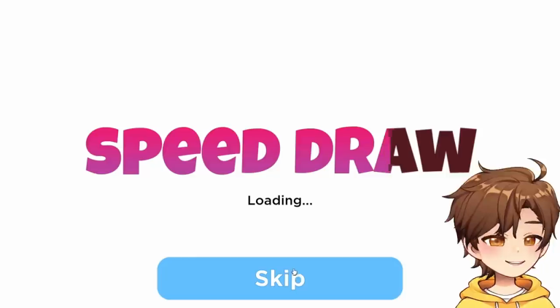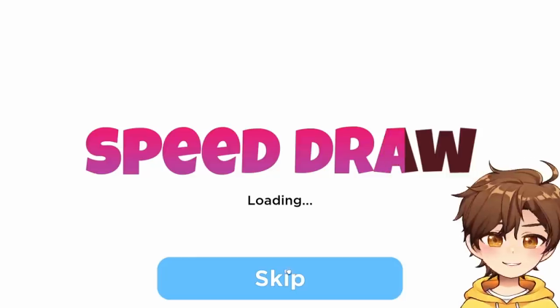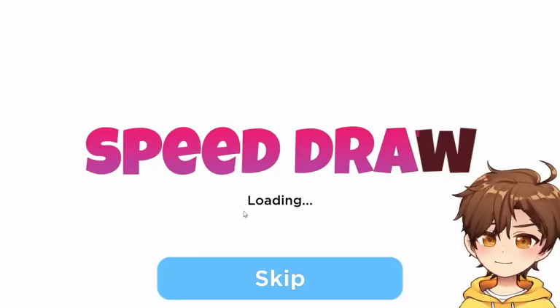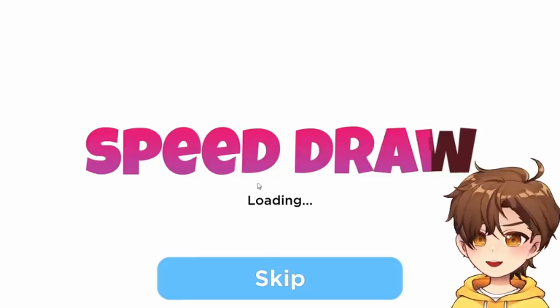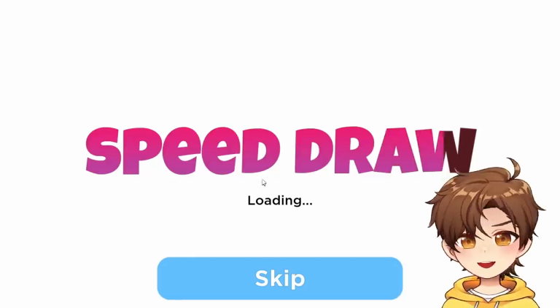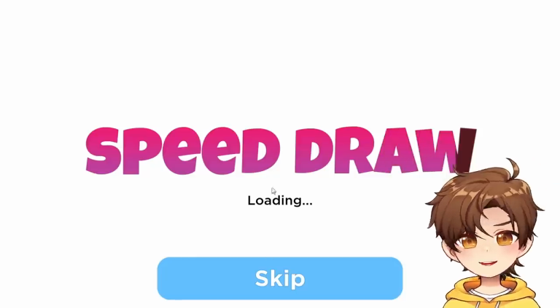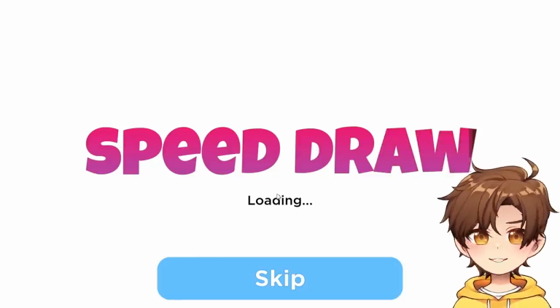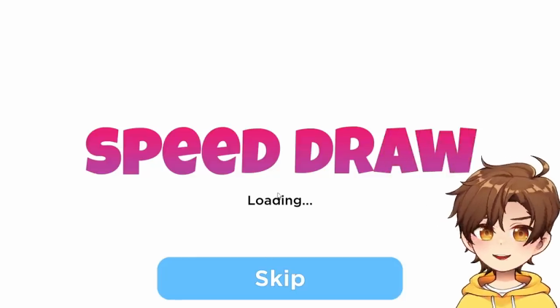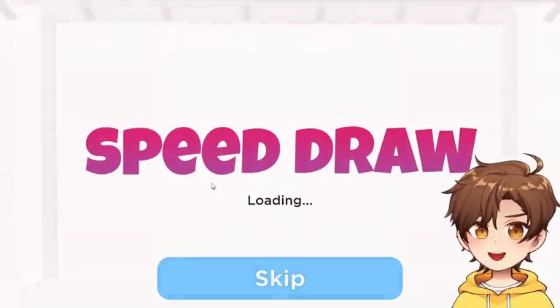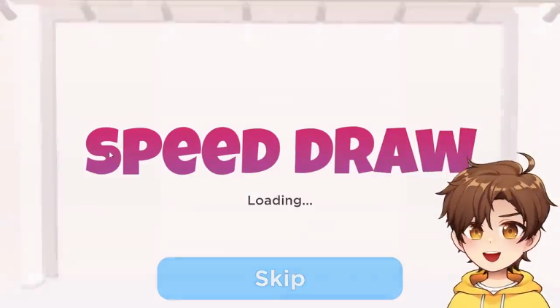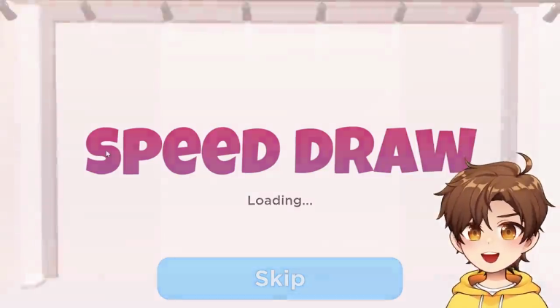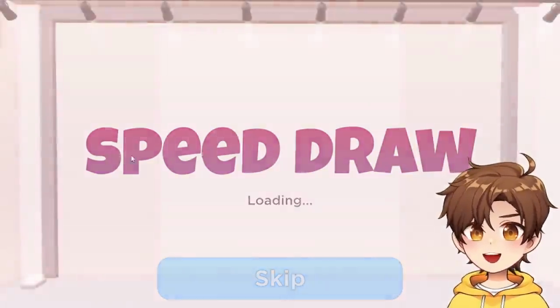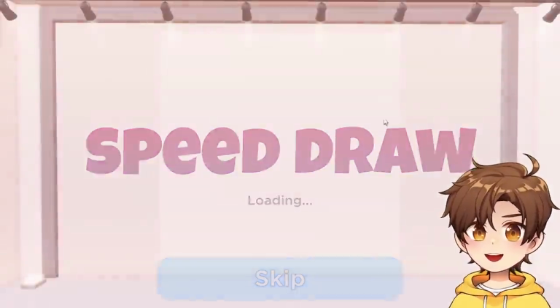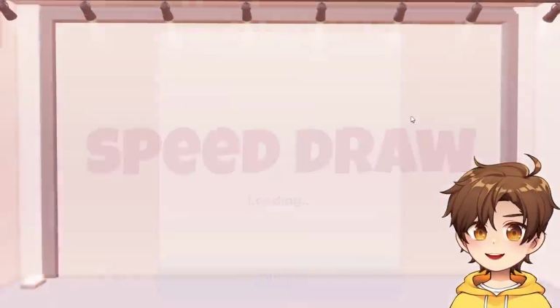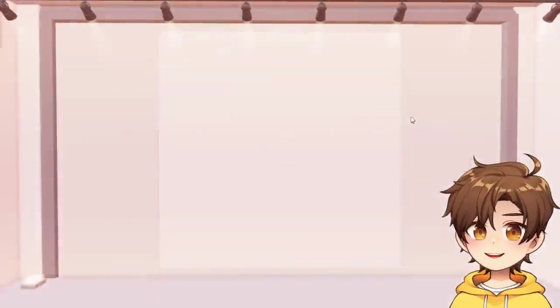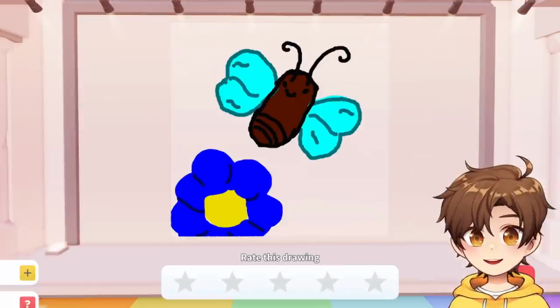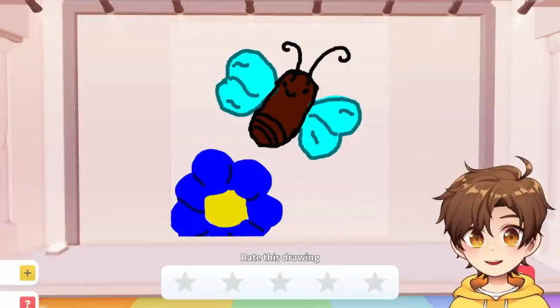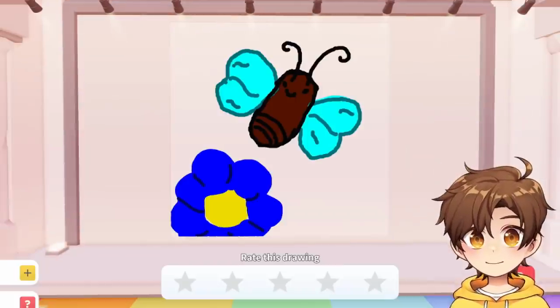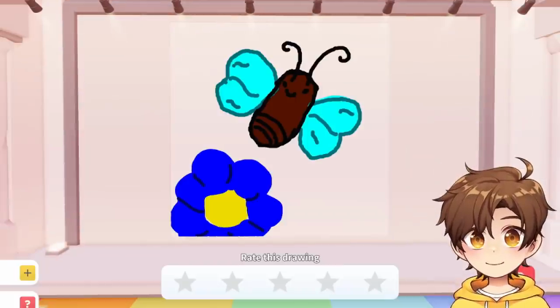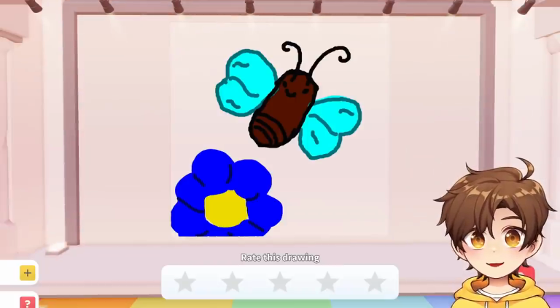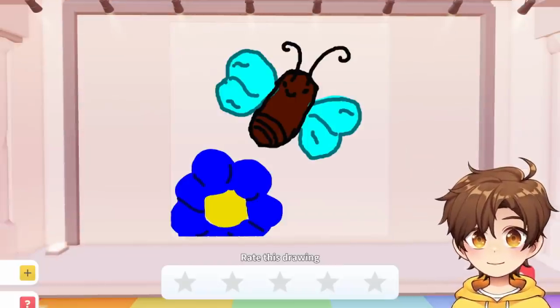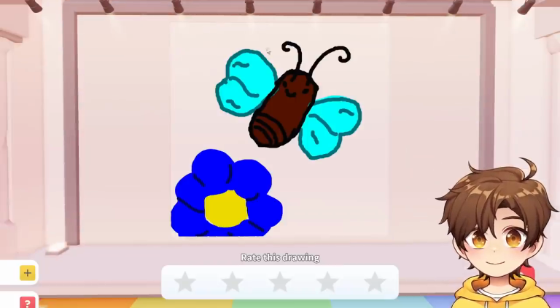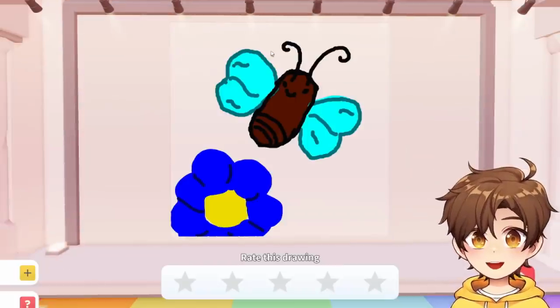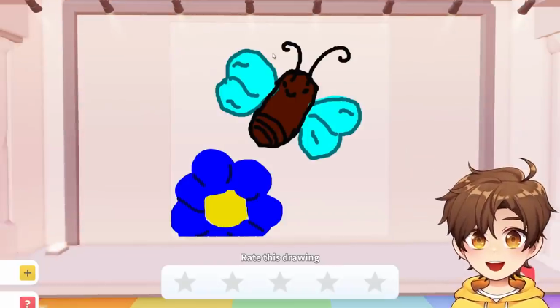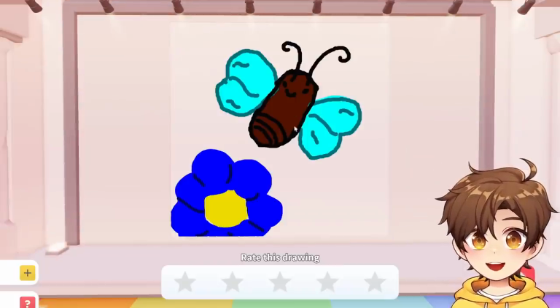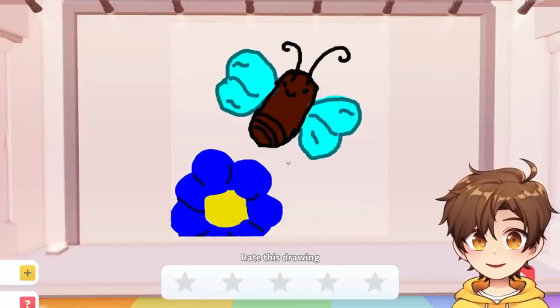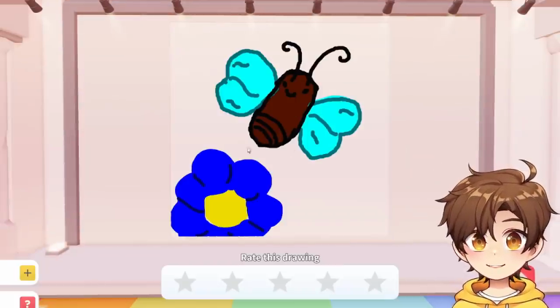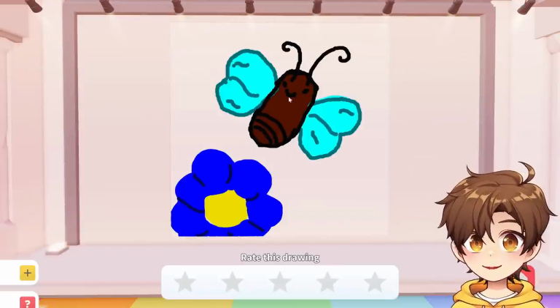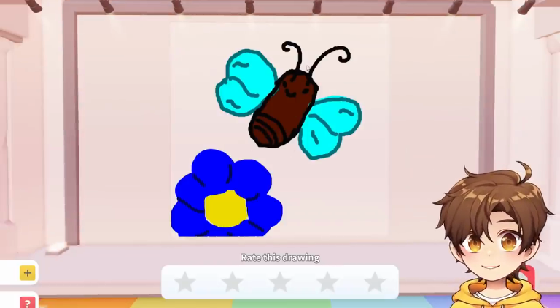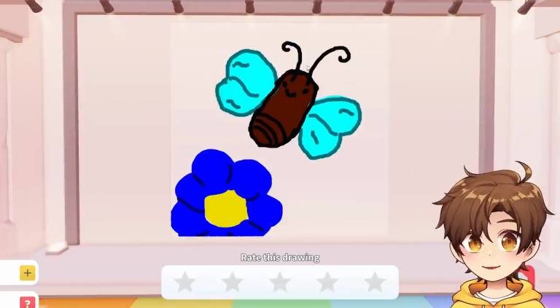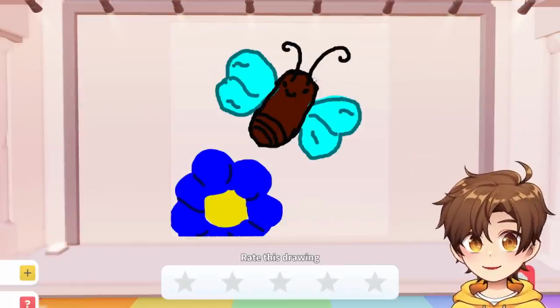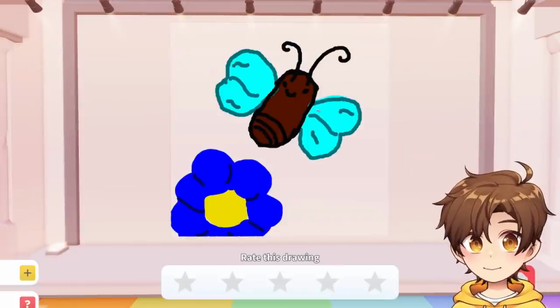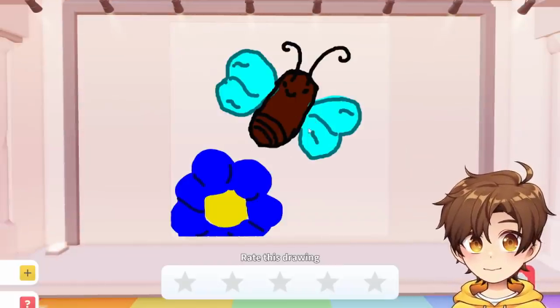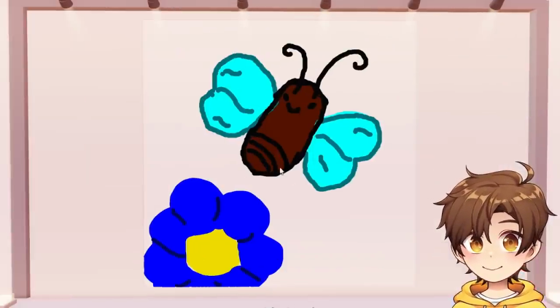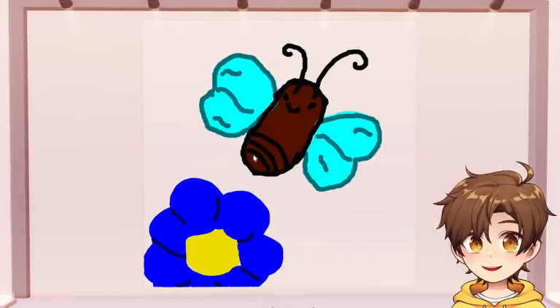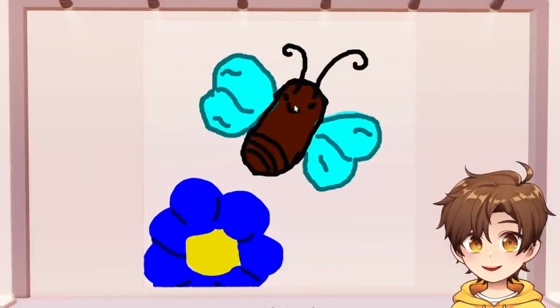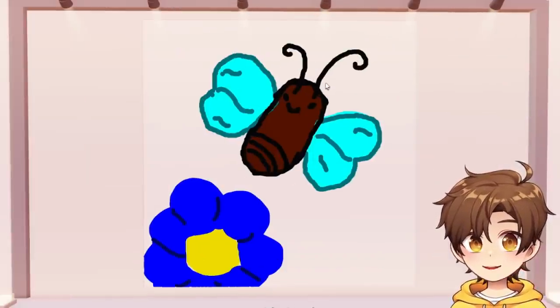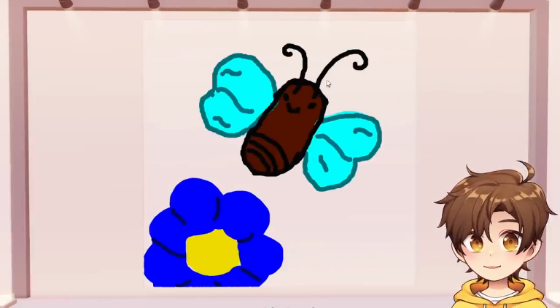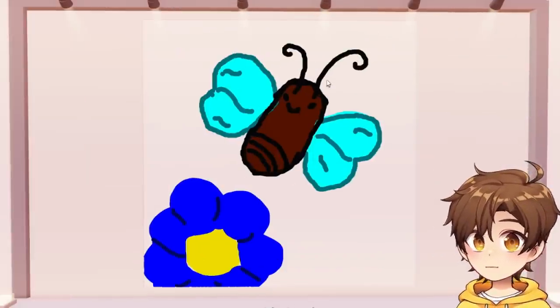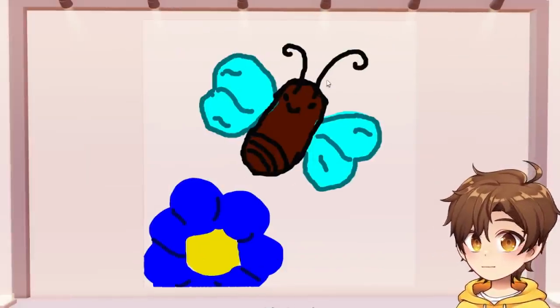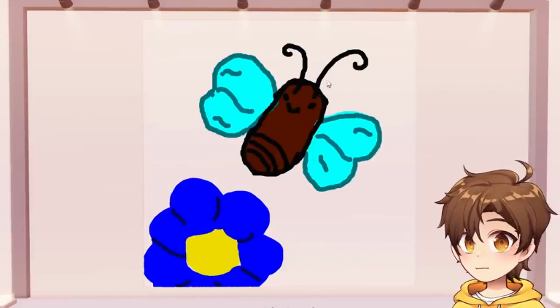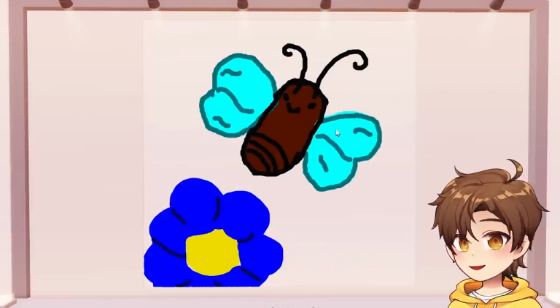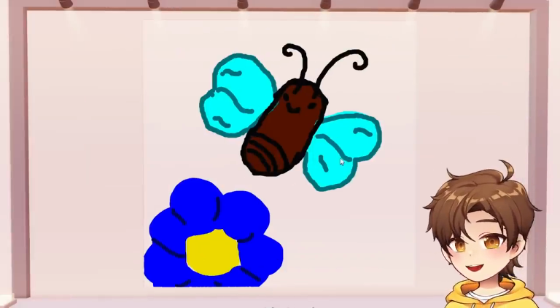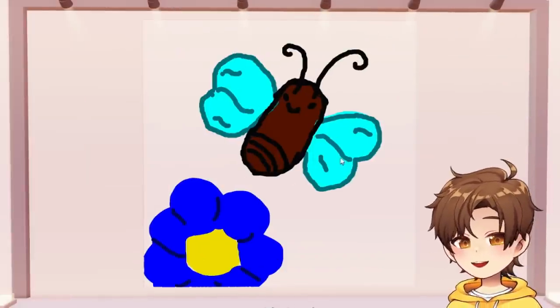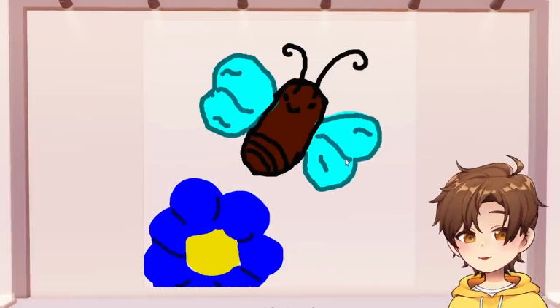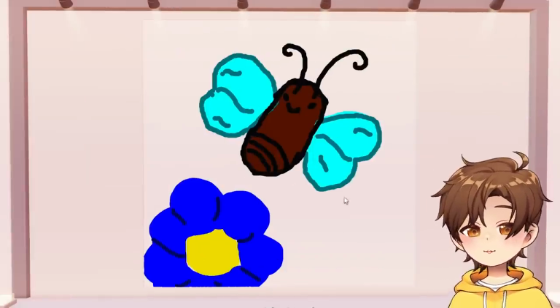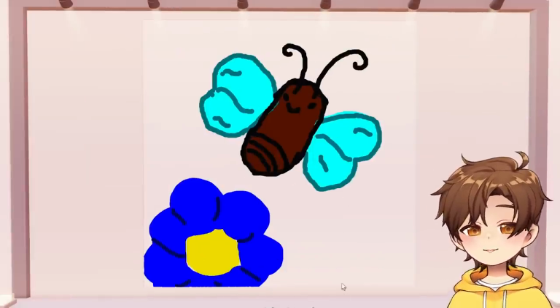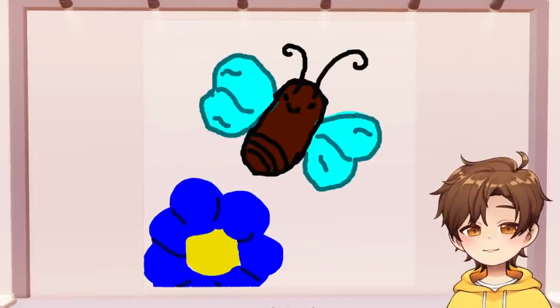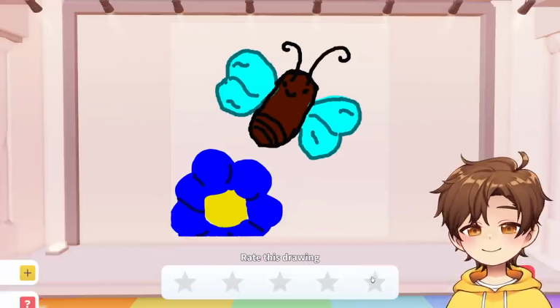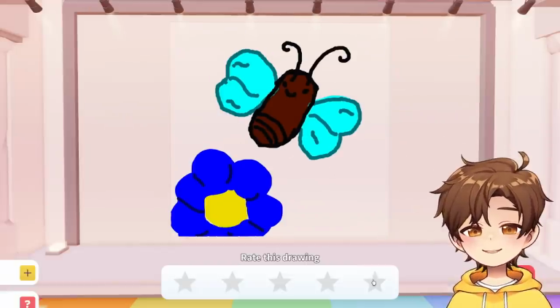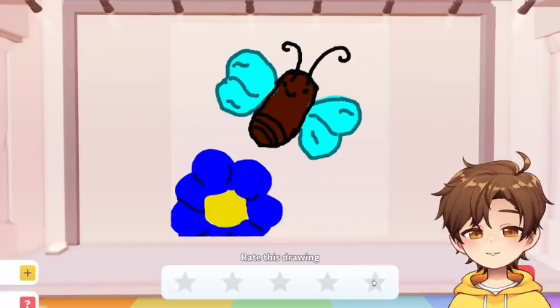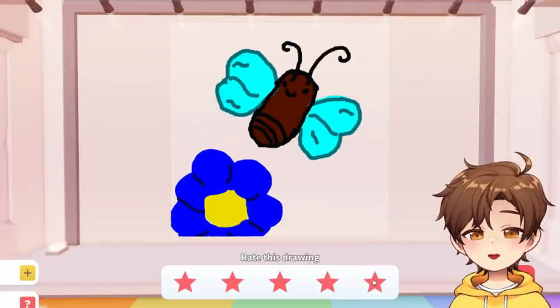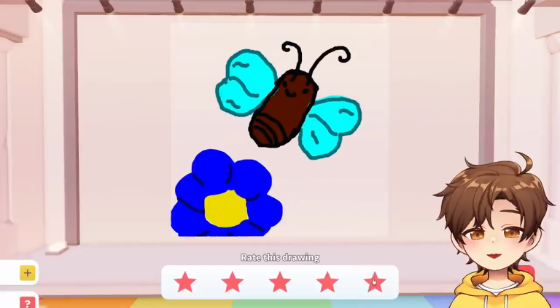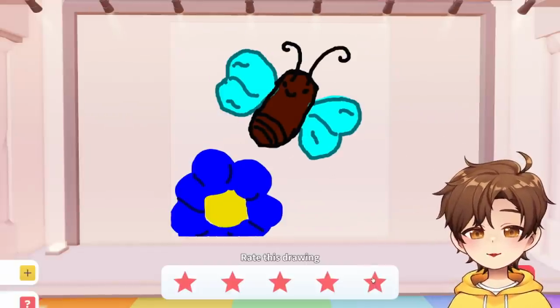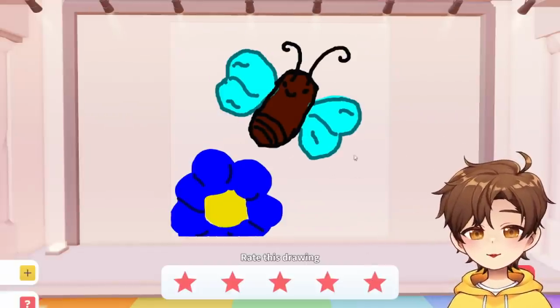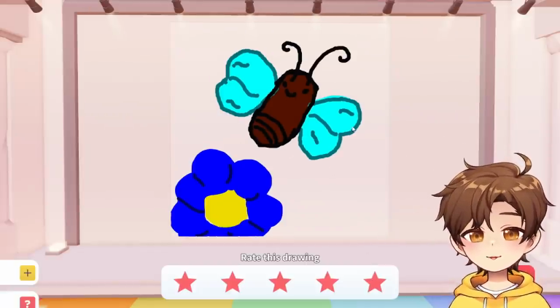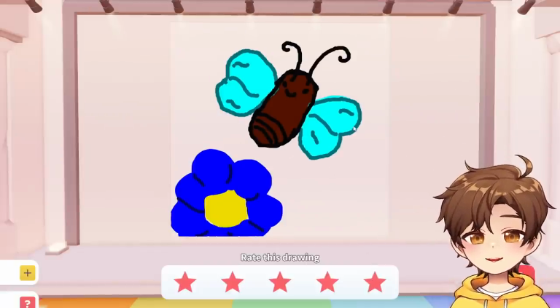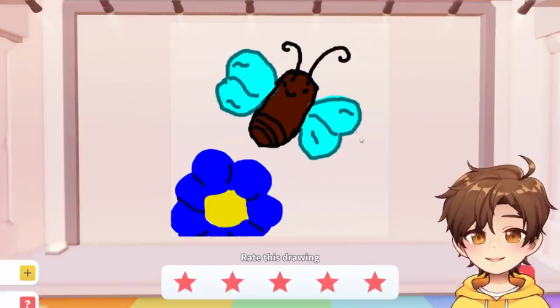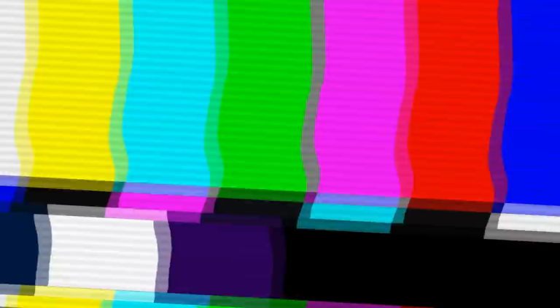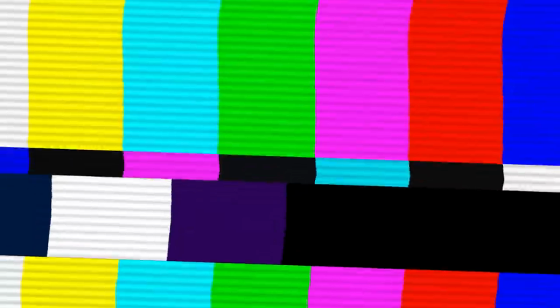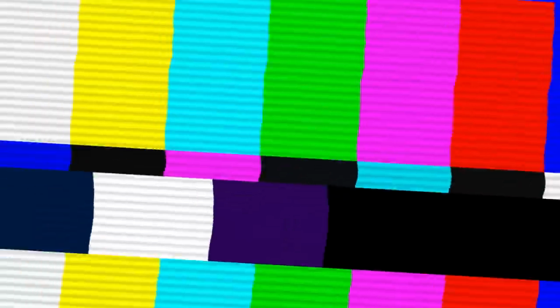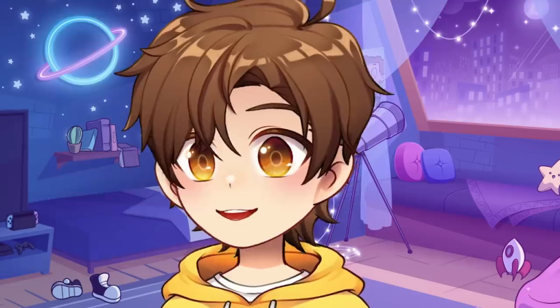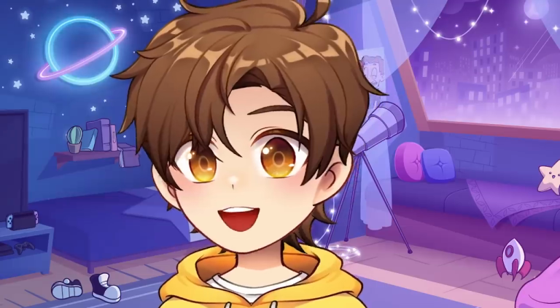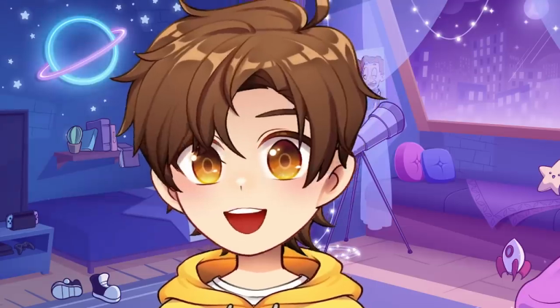Speed draw! Team Butterfly. That looks like a bean with wings. Five stars. Okay,